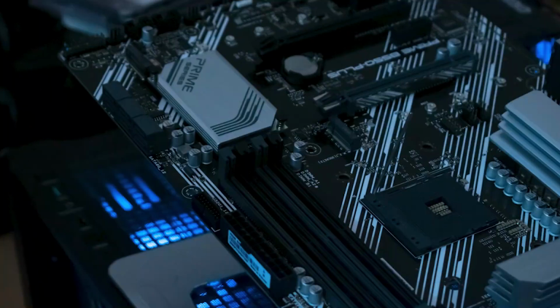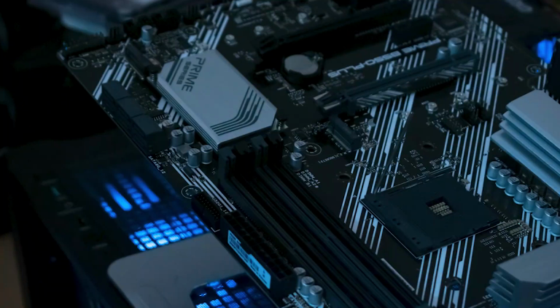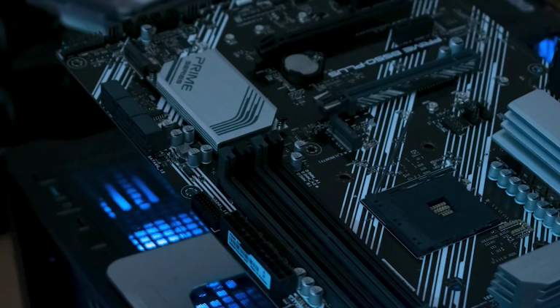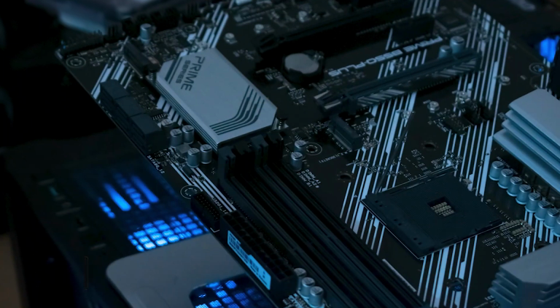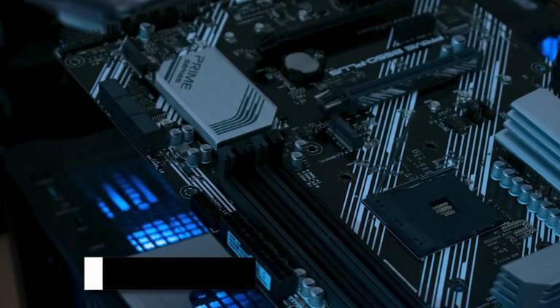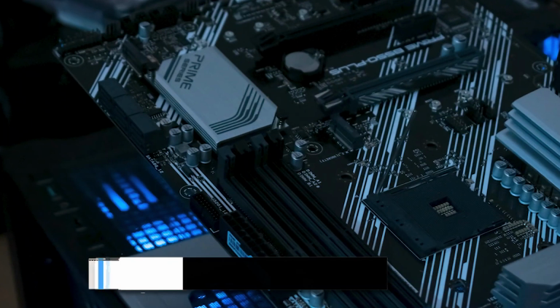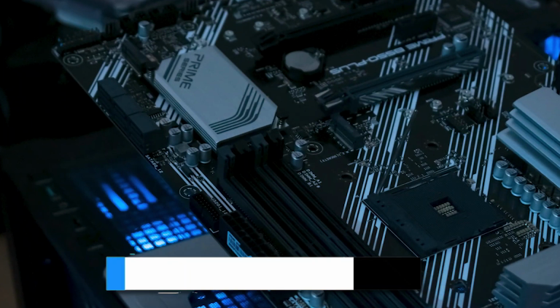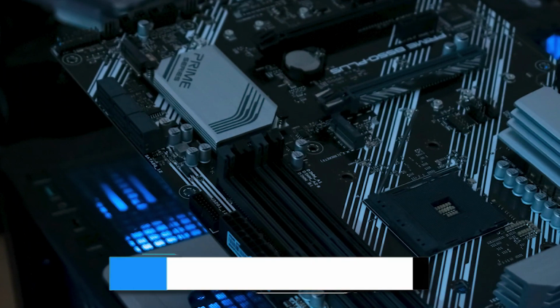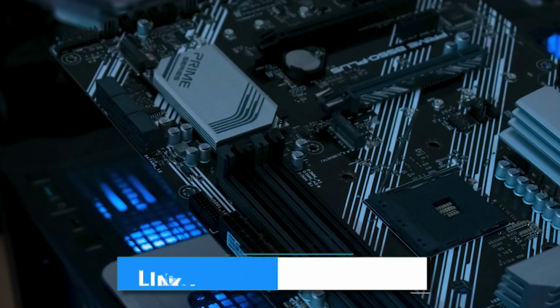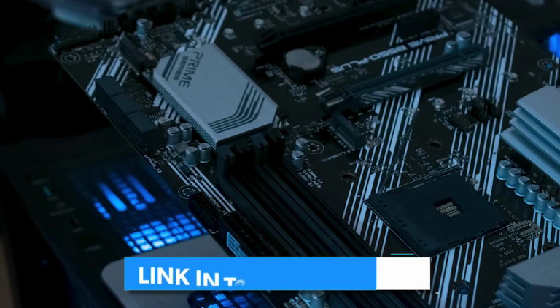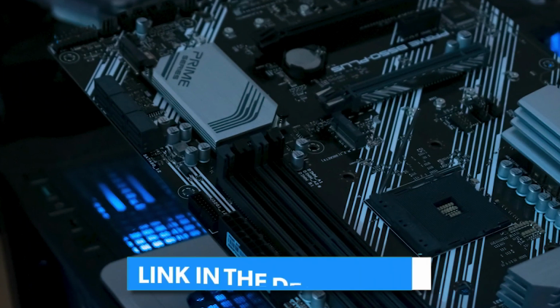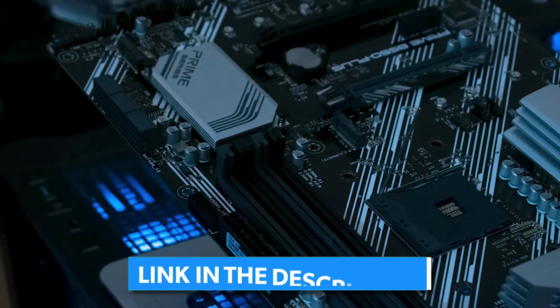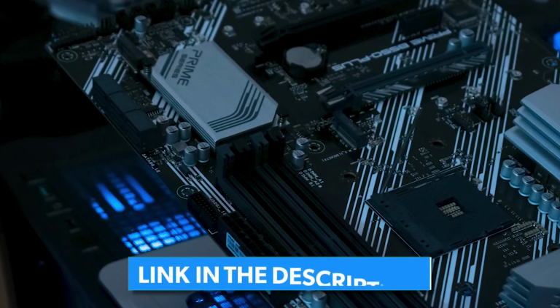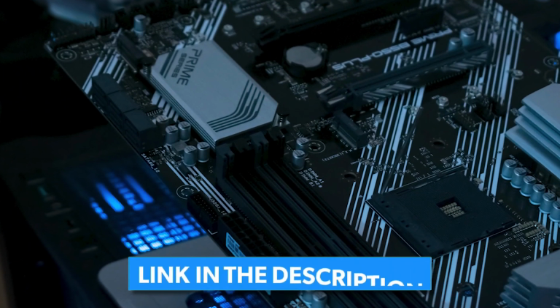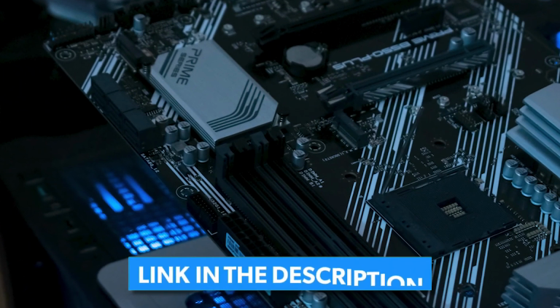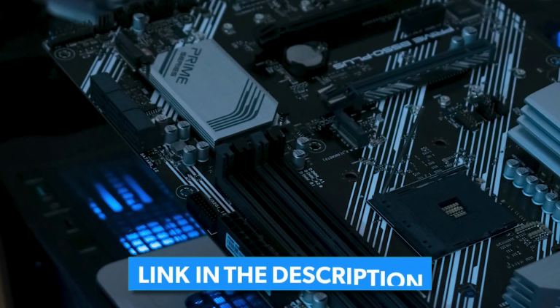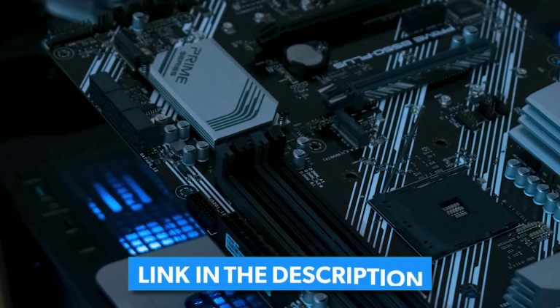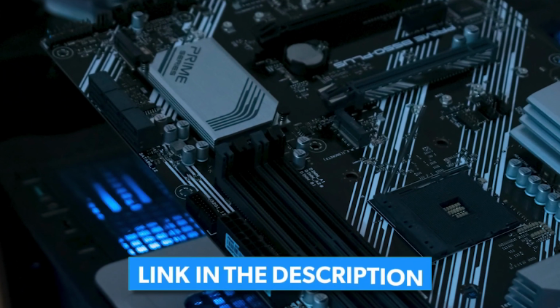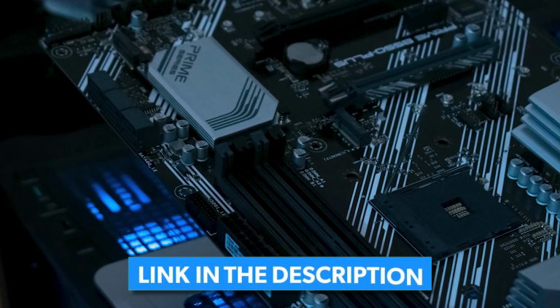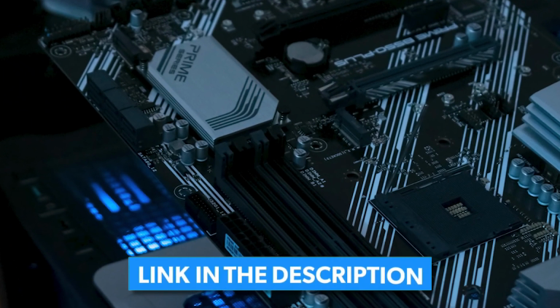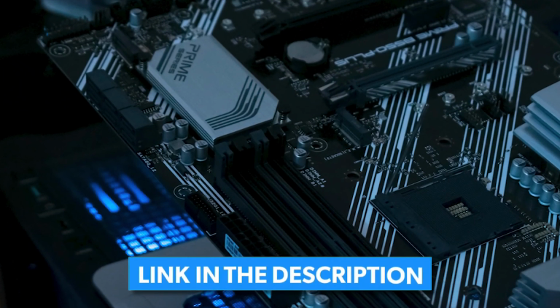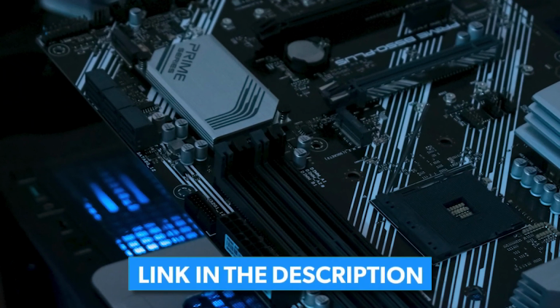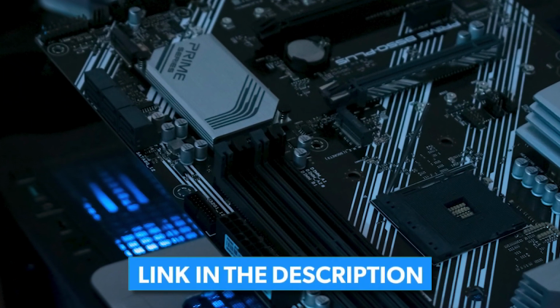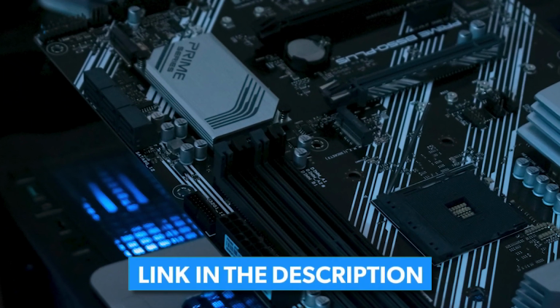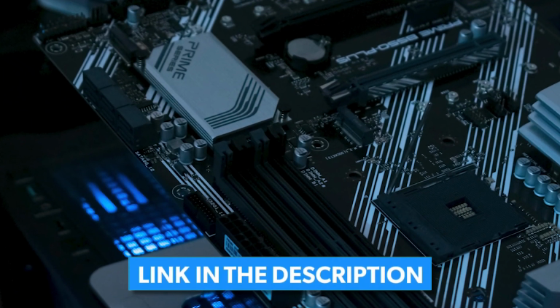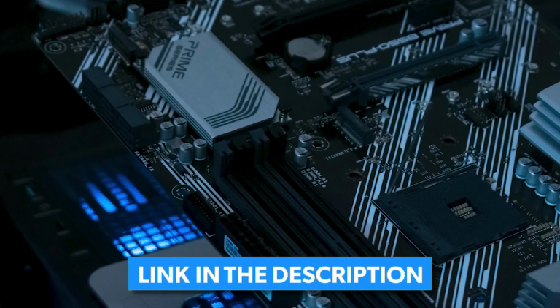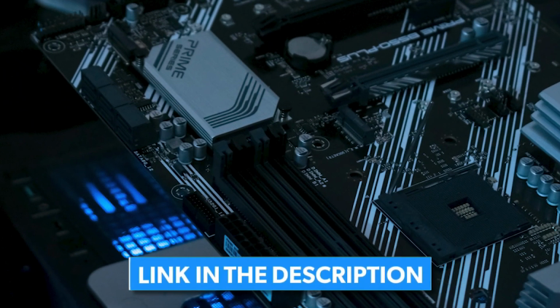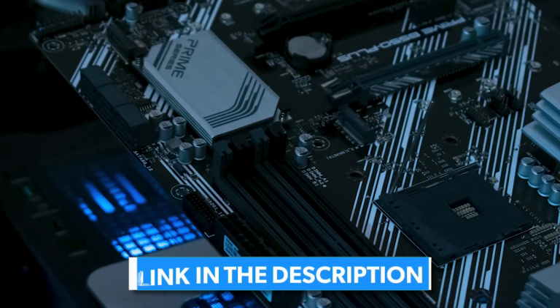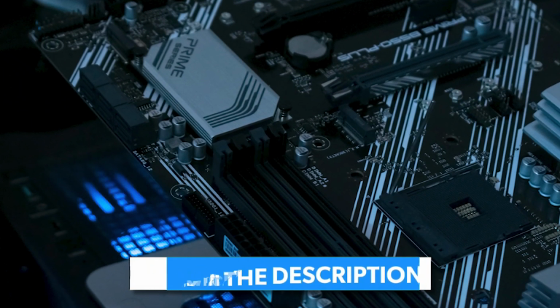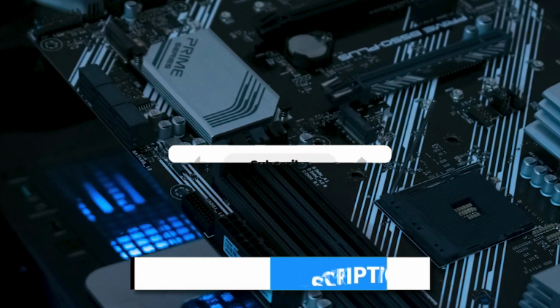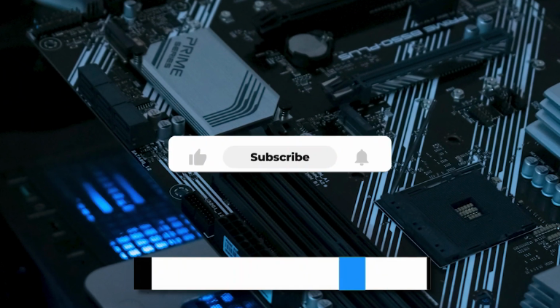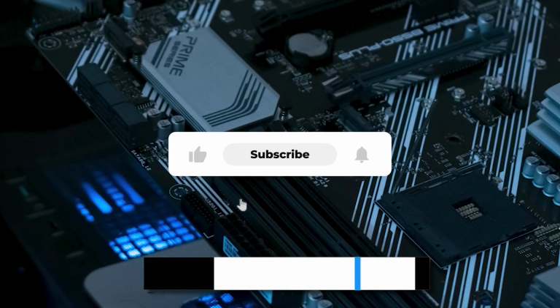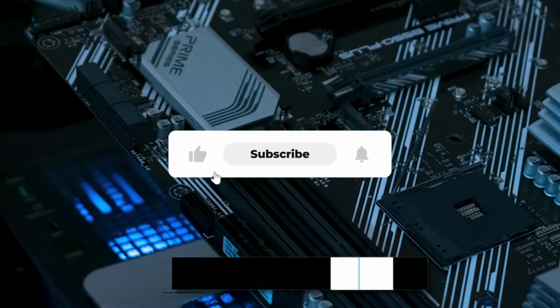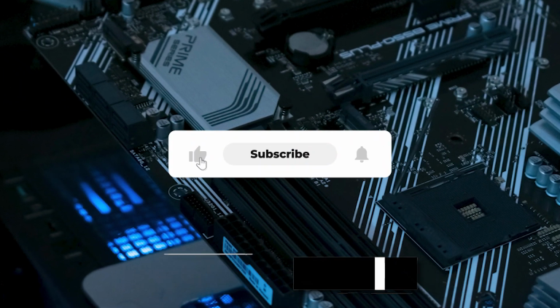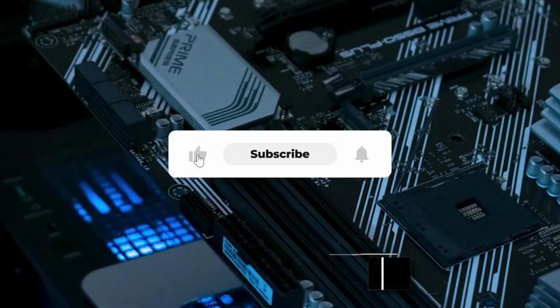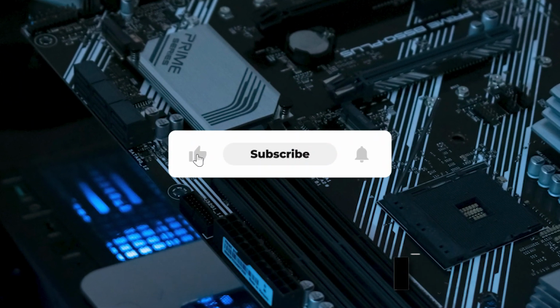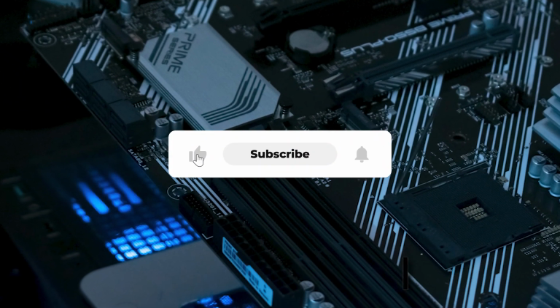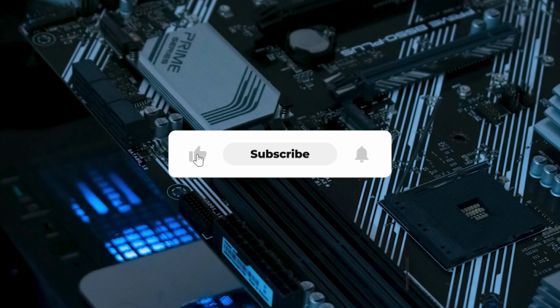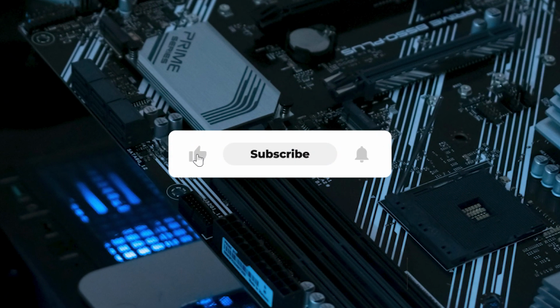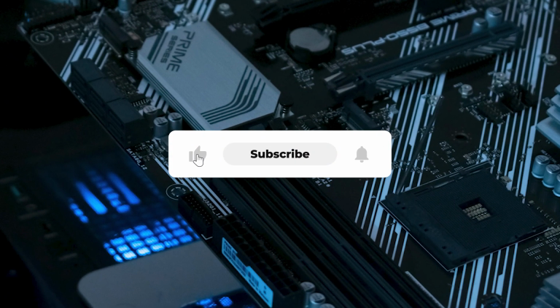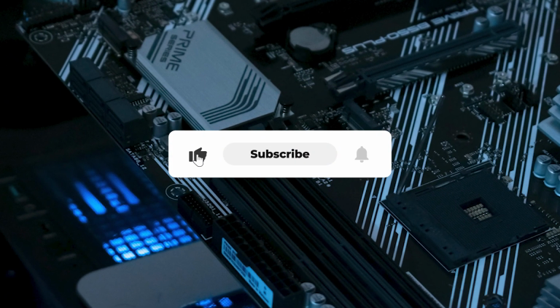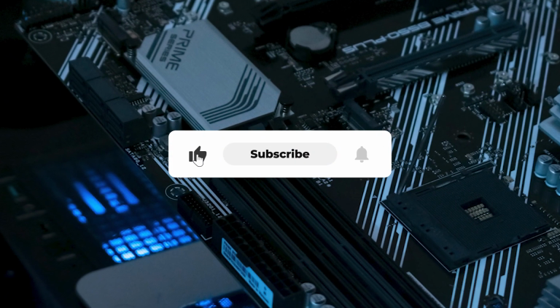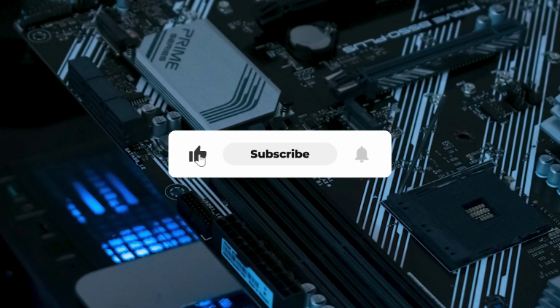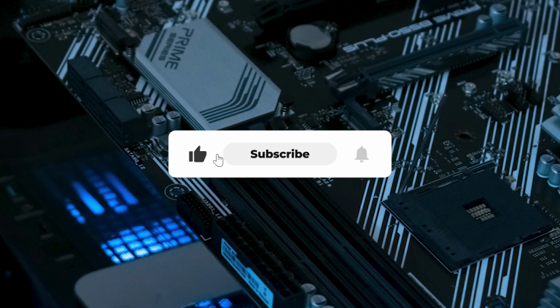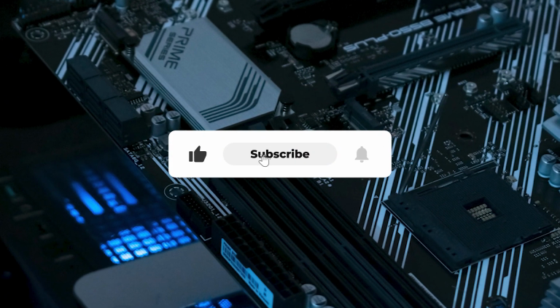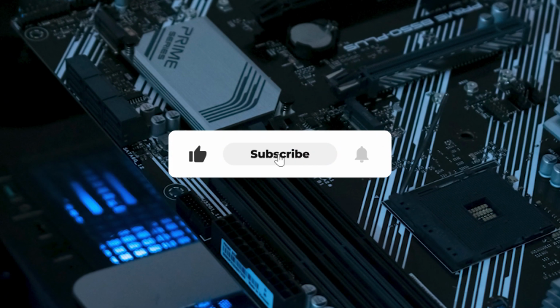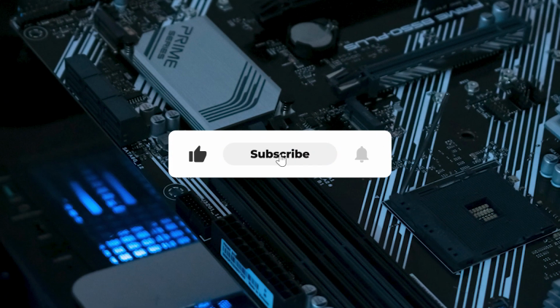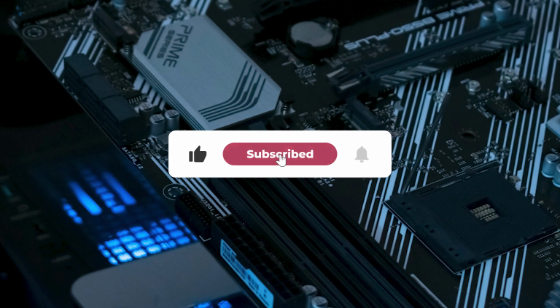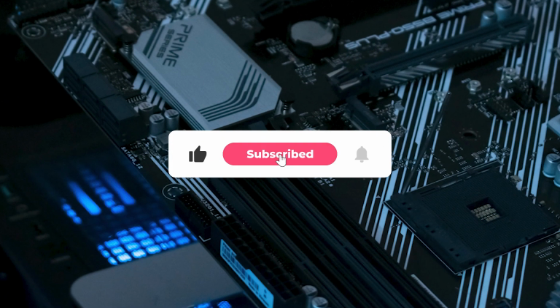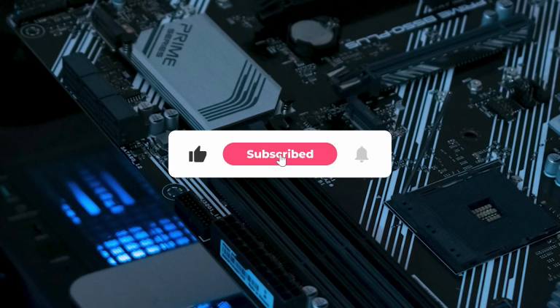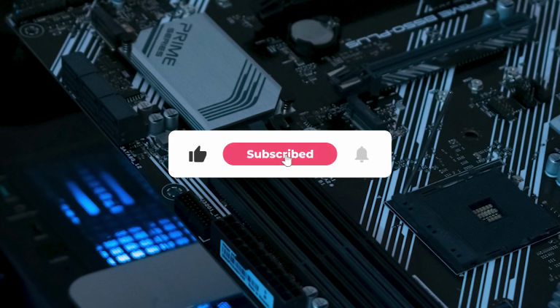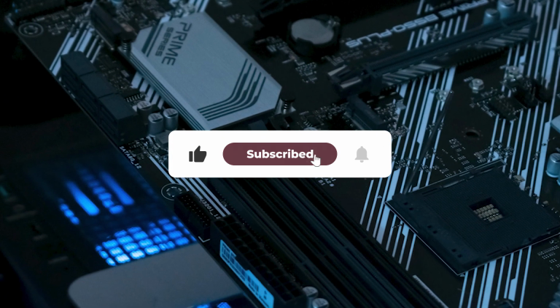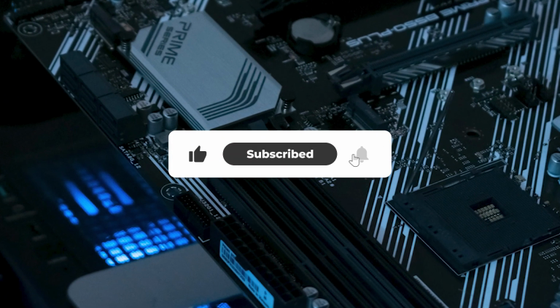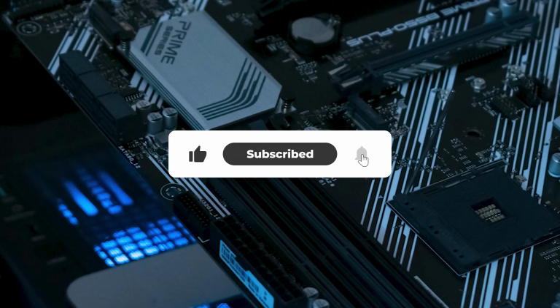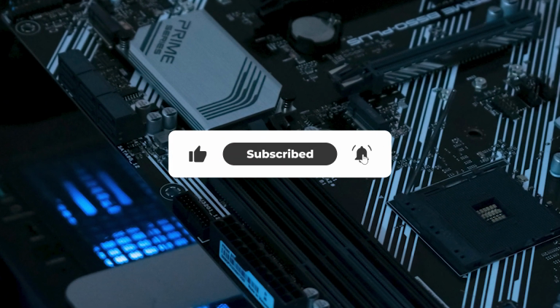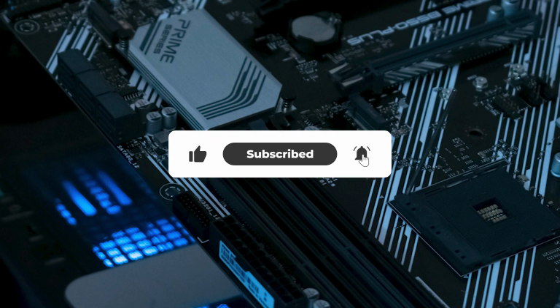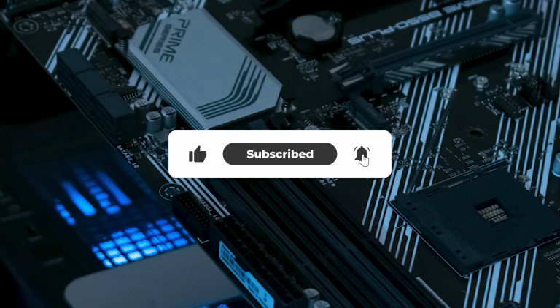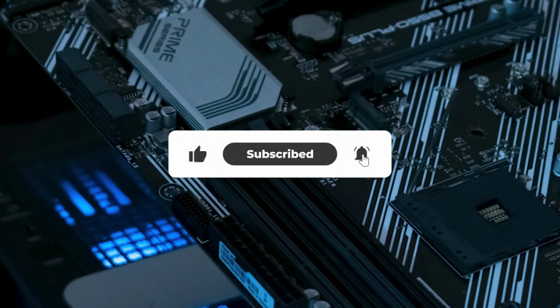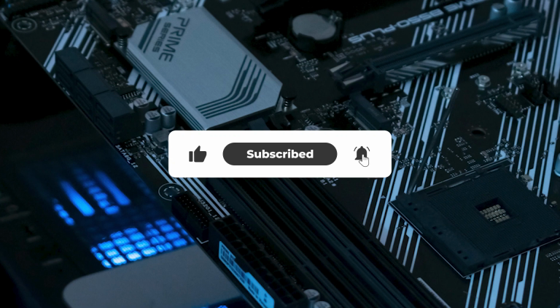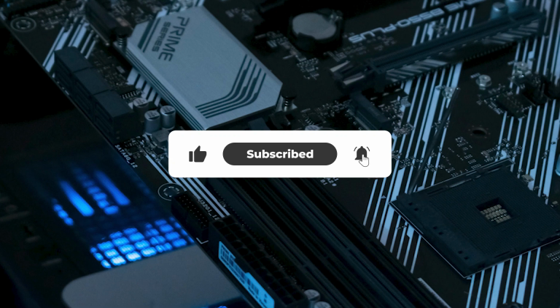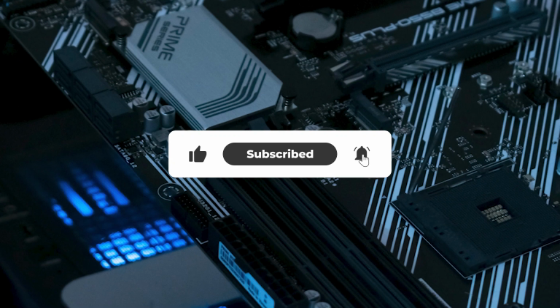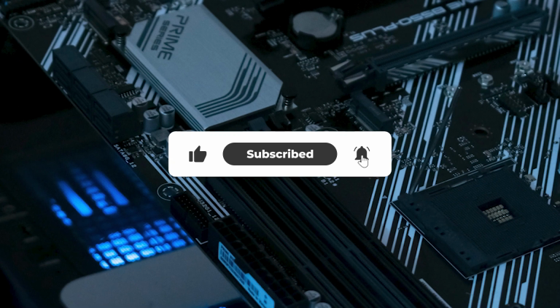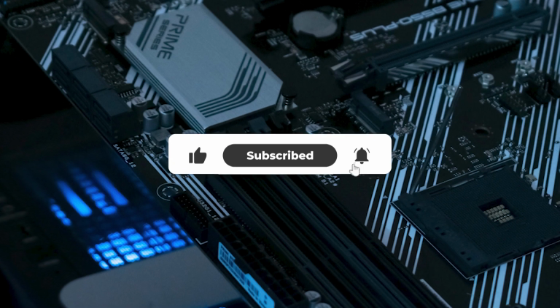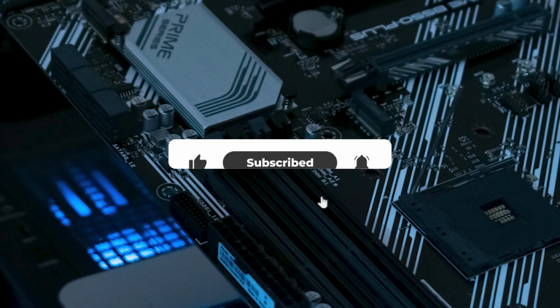Let's jump right into it. You can check prices in the description, and don't forget to like and subscribe if you find my video useful.